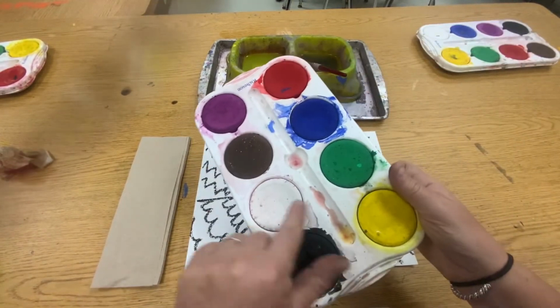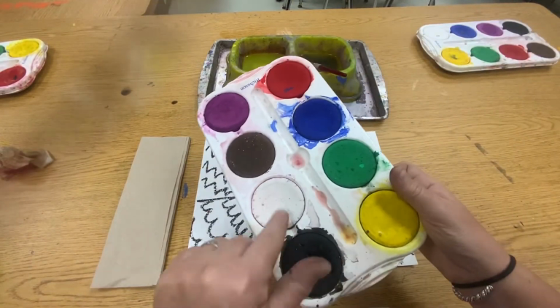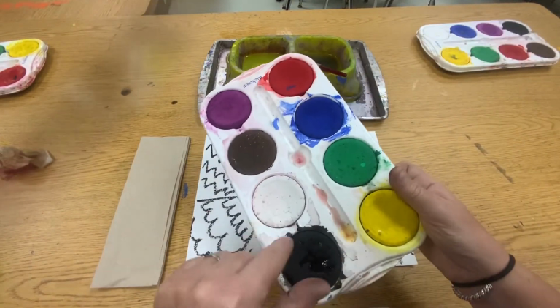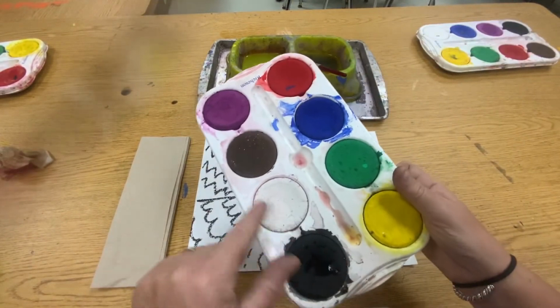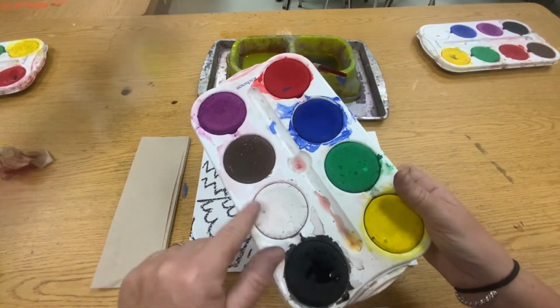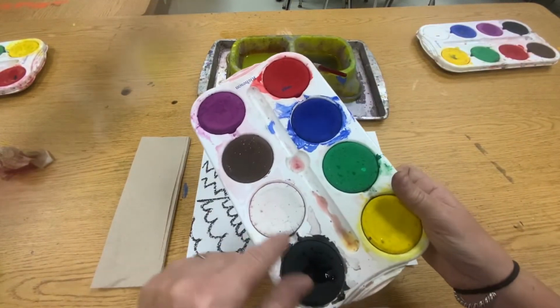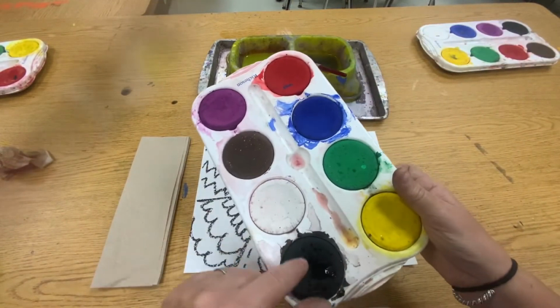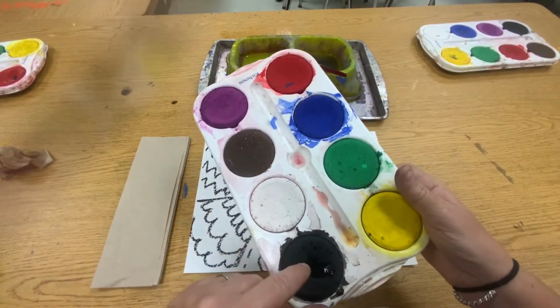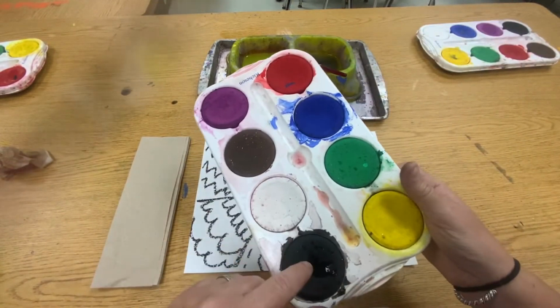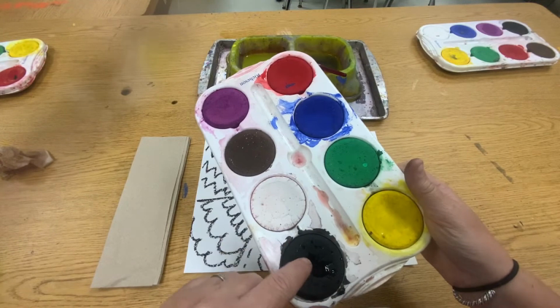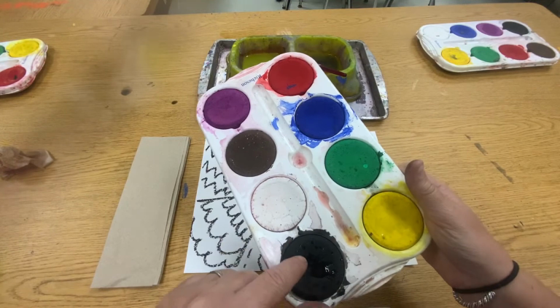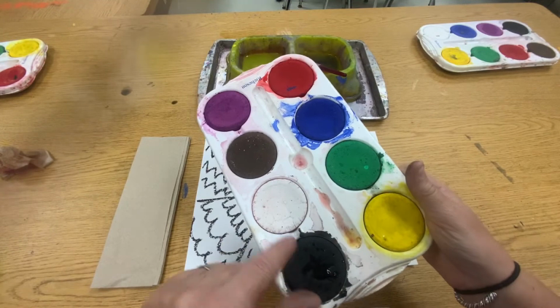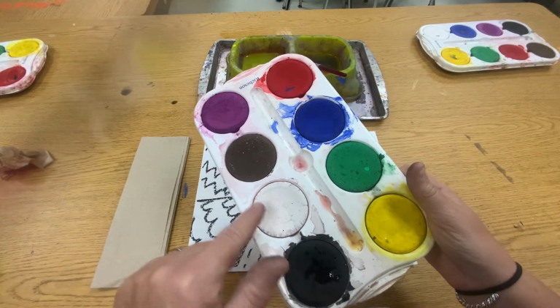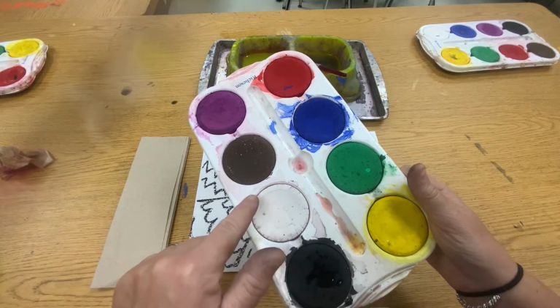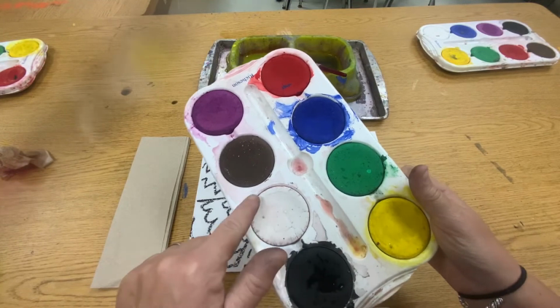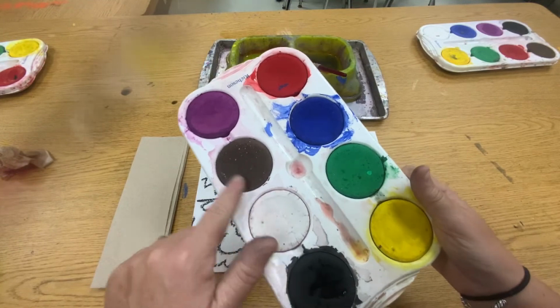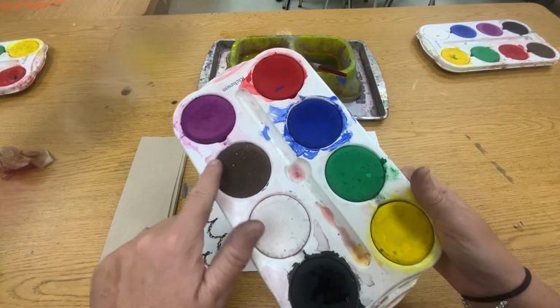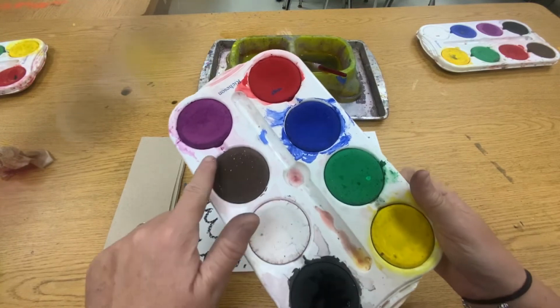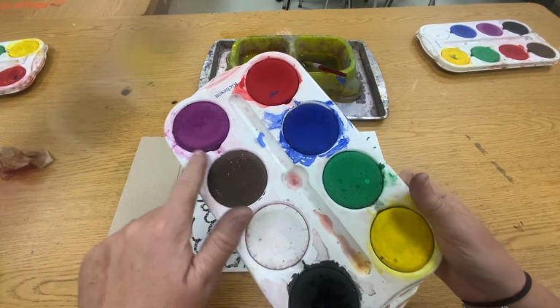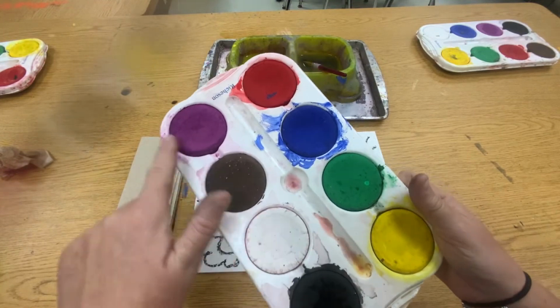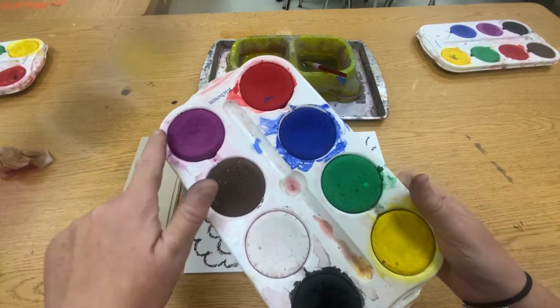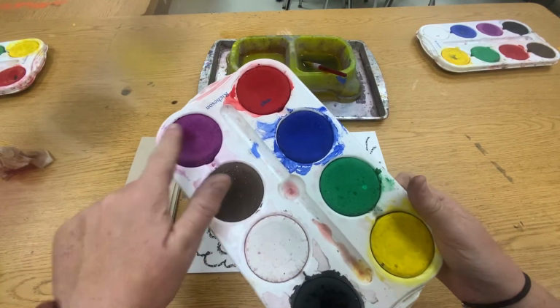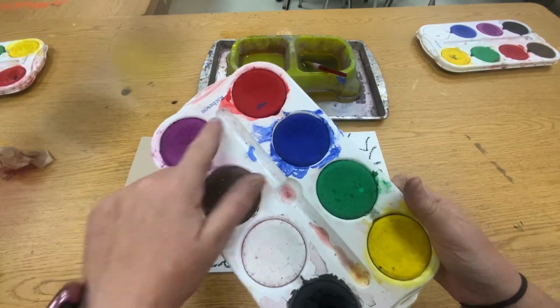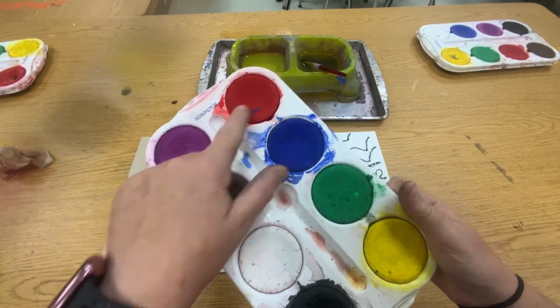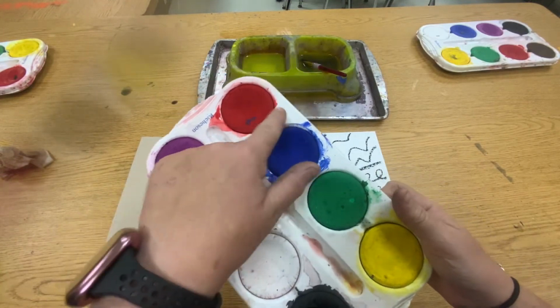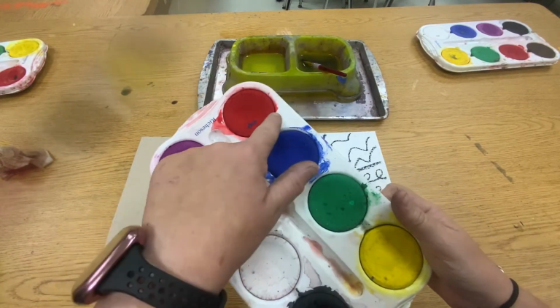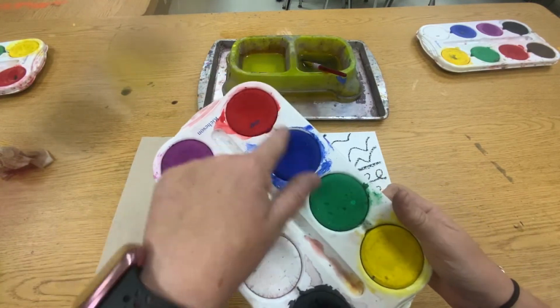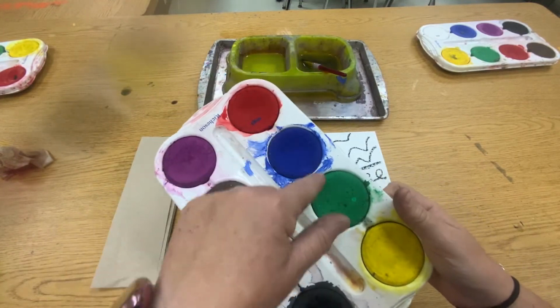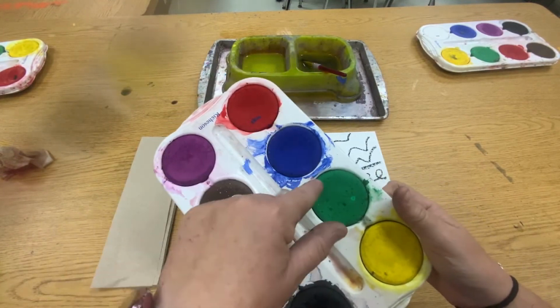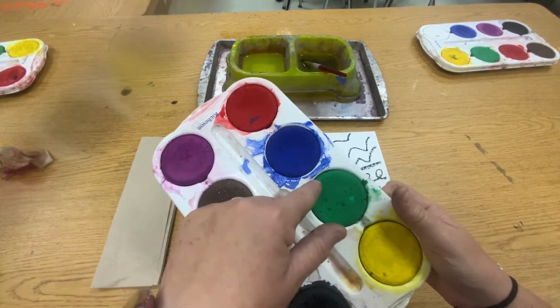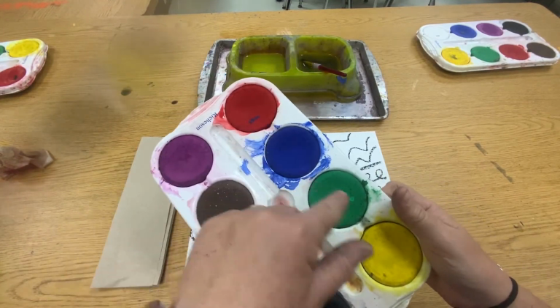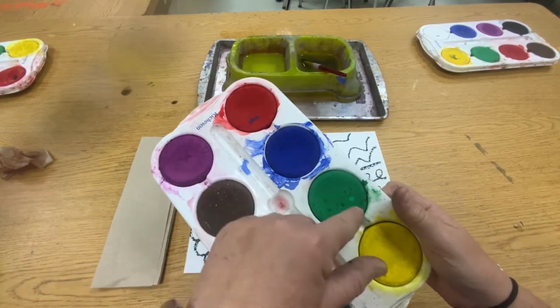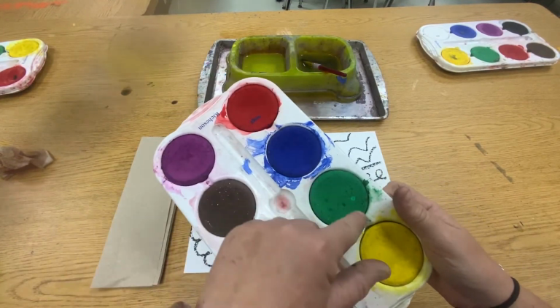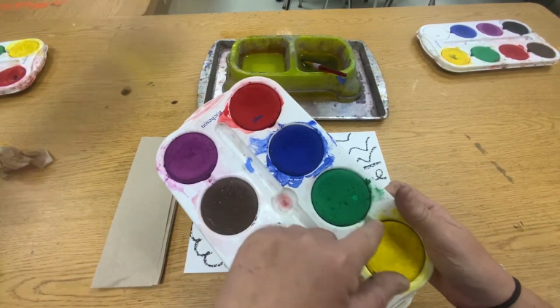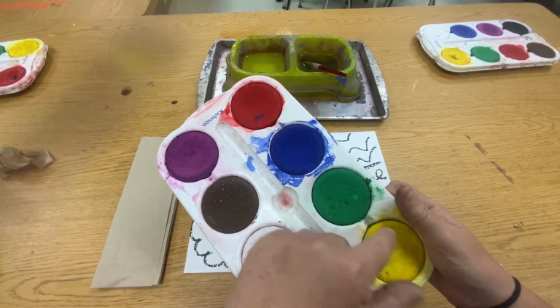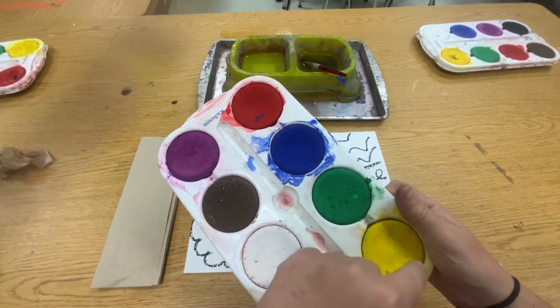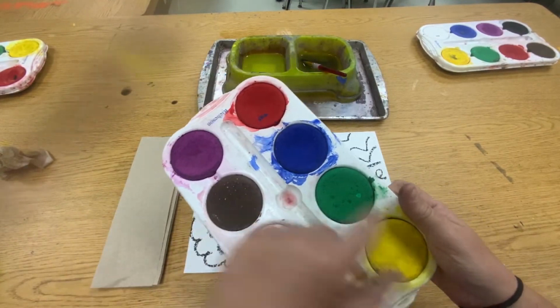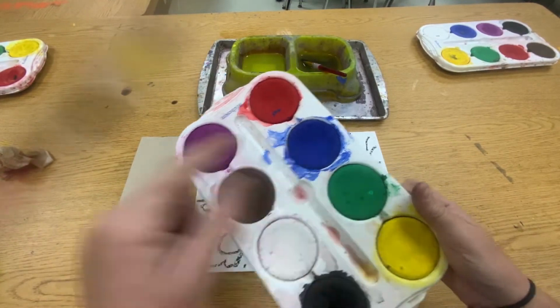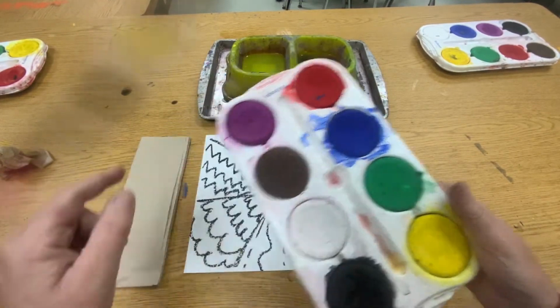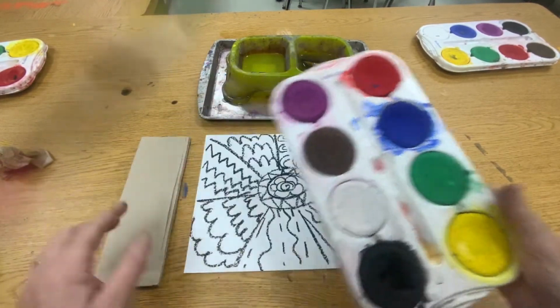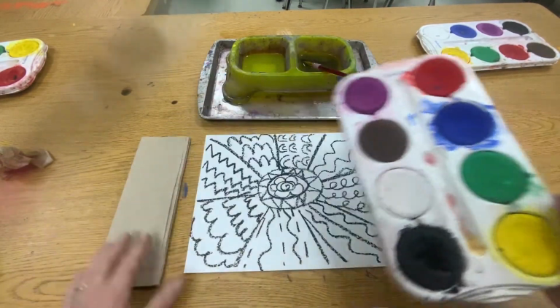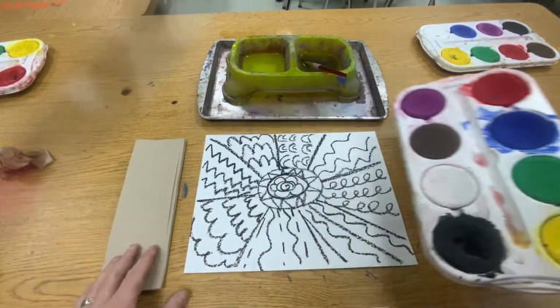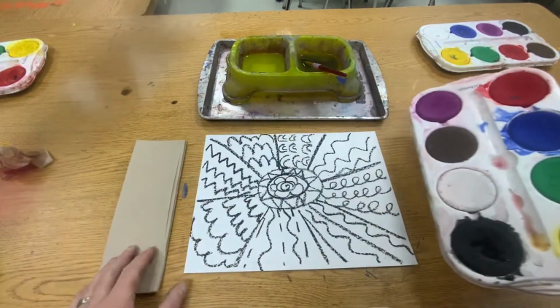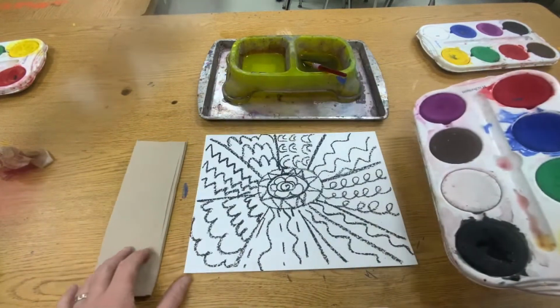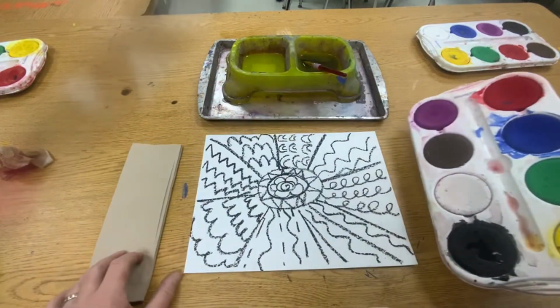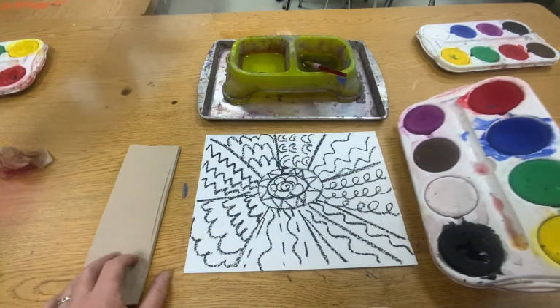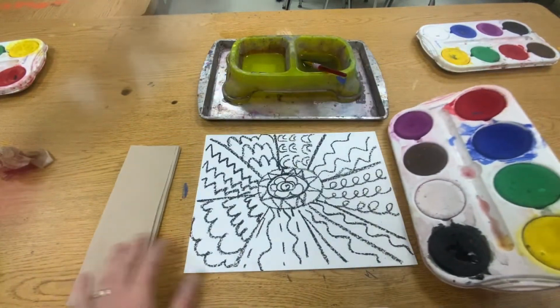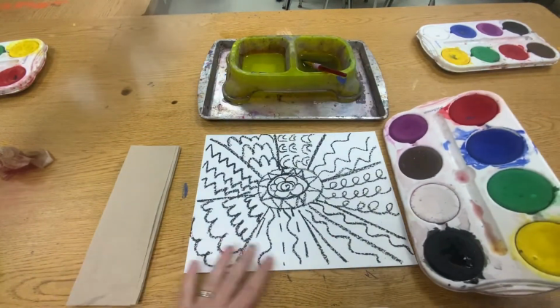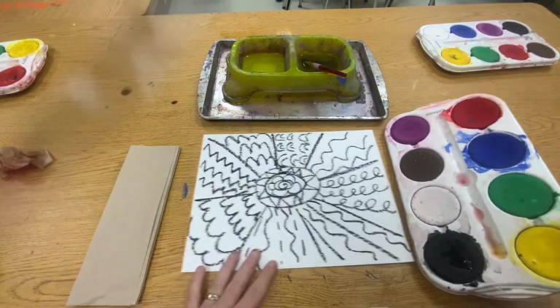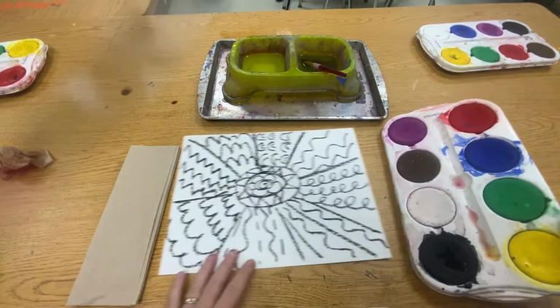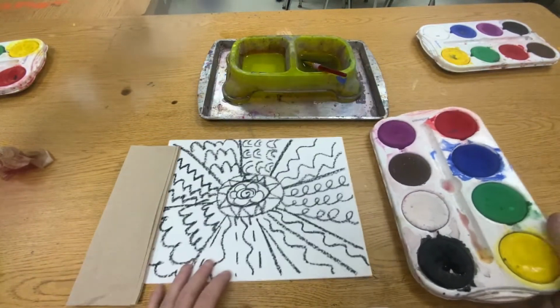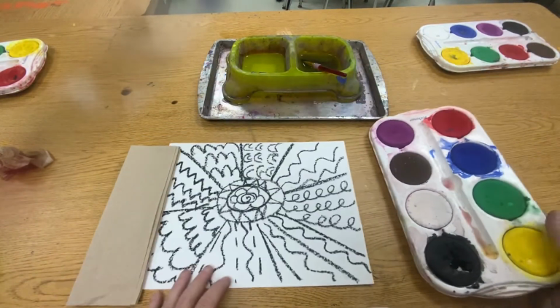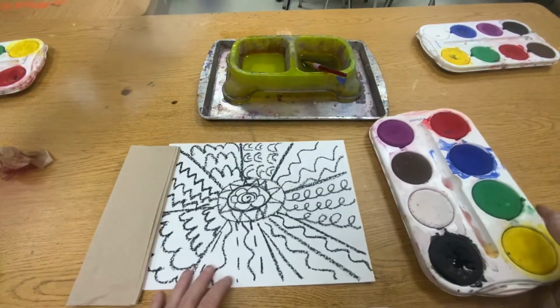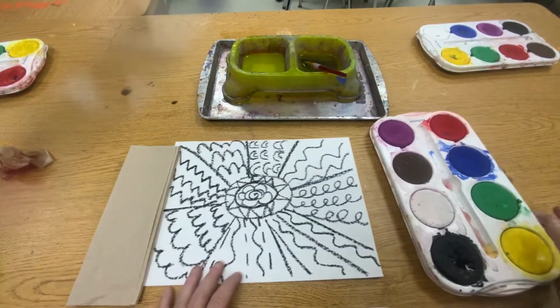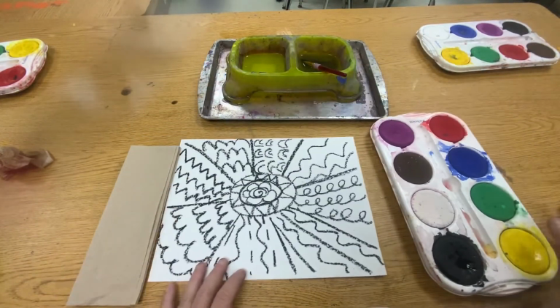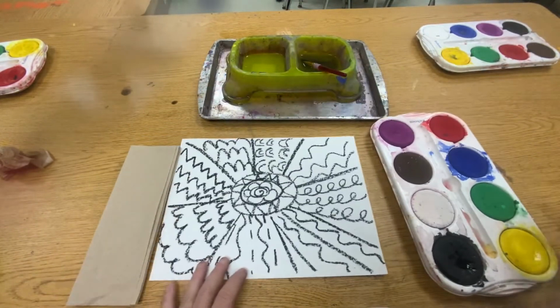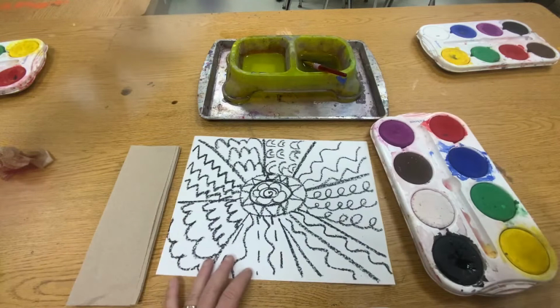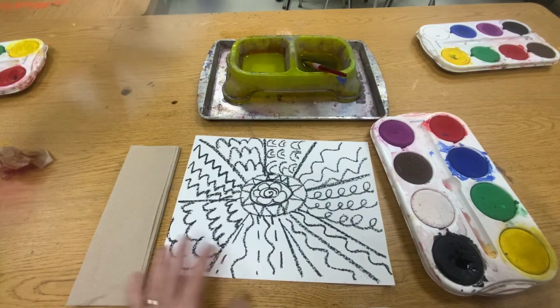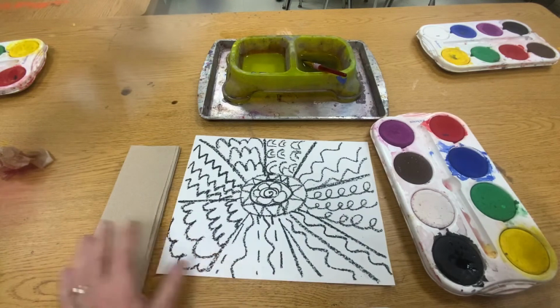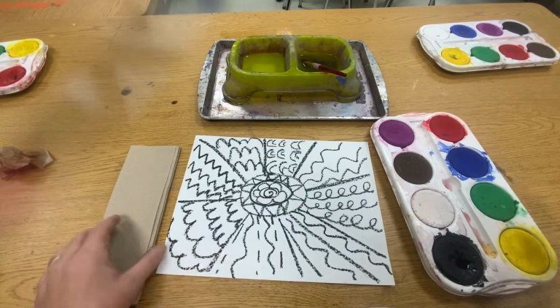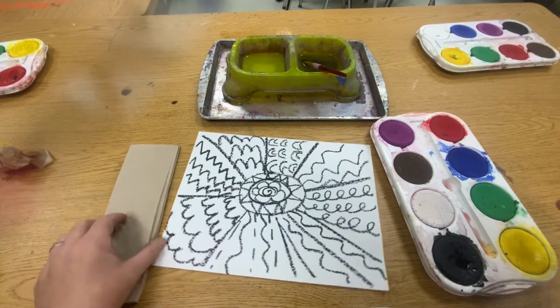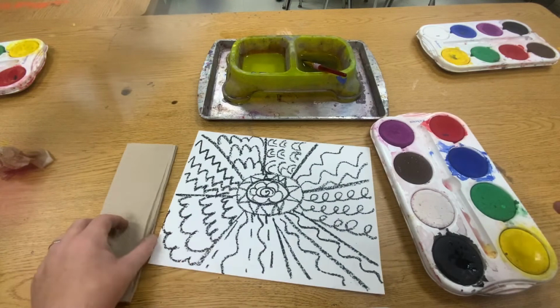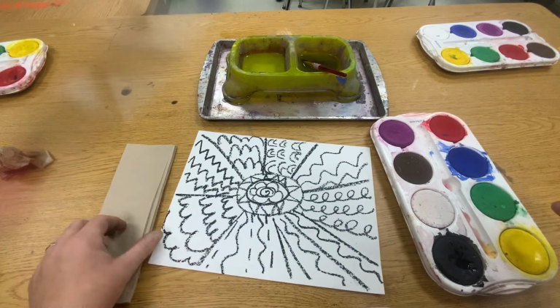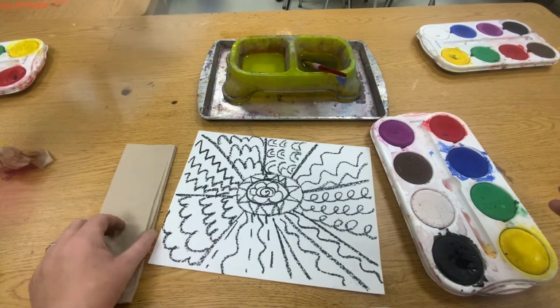The paint we're using is a tempera paint. So you have black, white, brown, purple, red, blue, green, and yellow. Those are the colors you have.